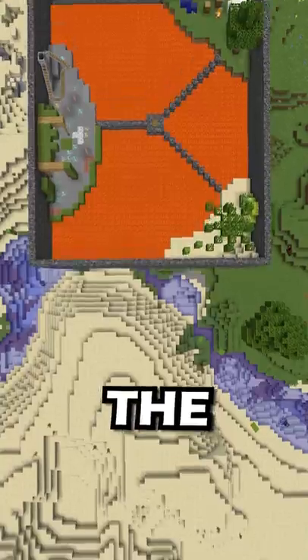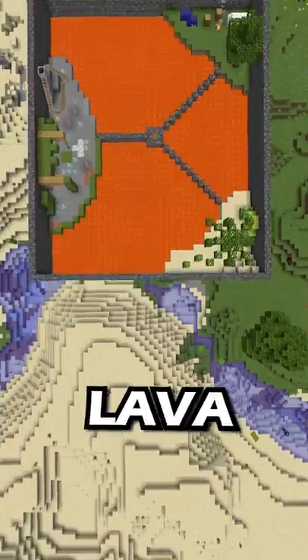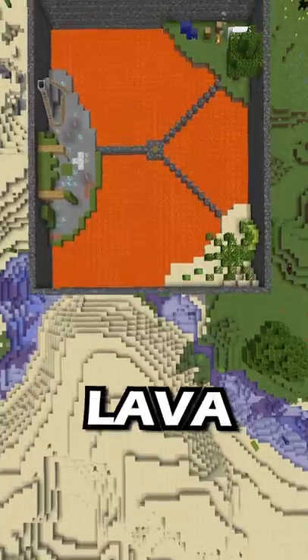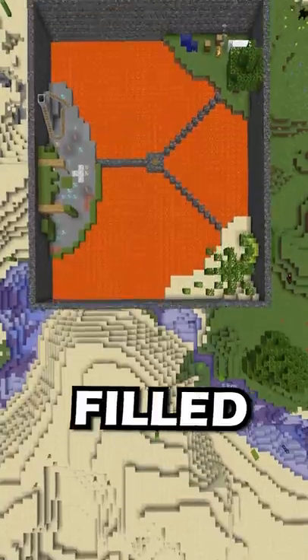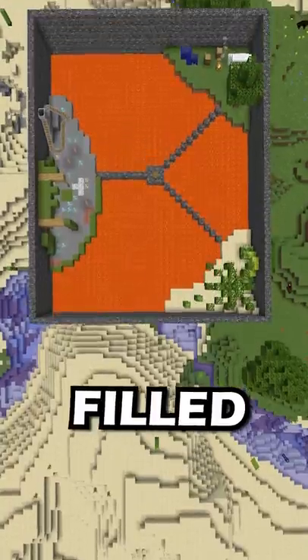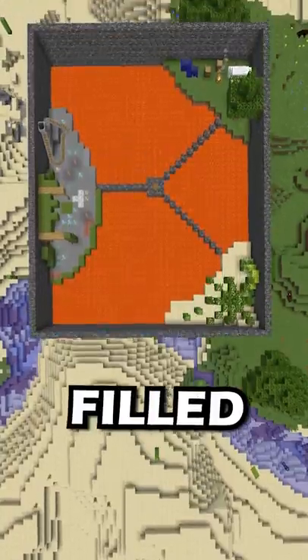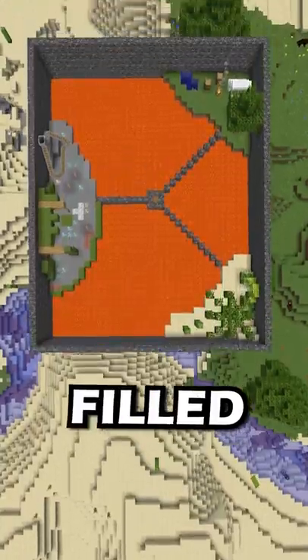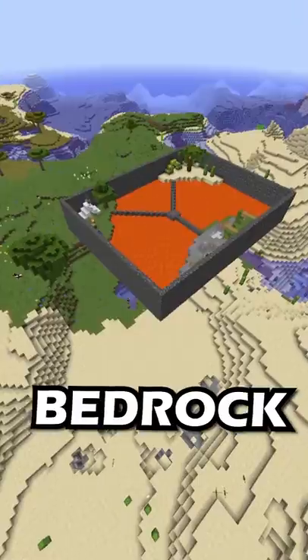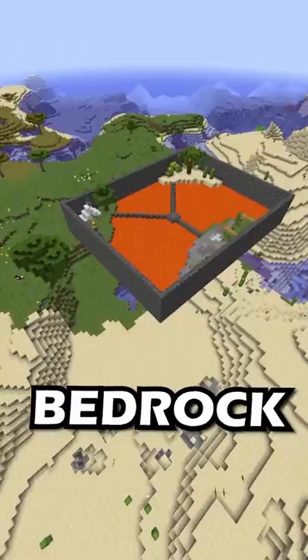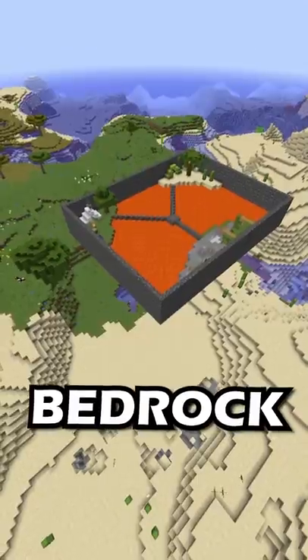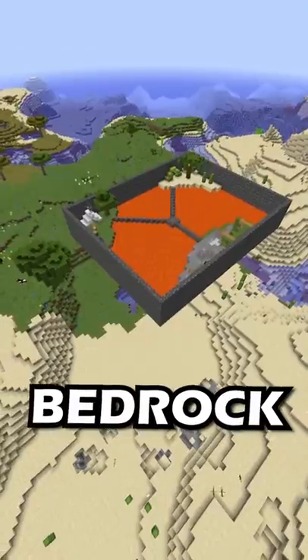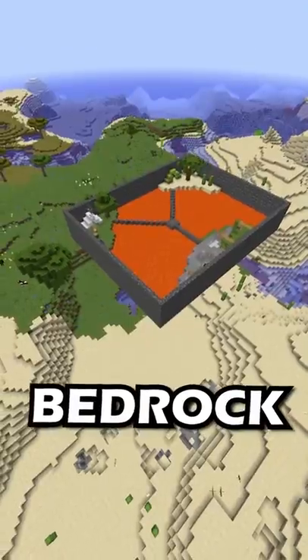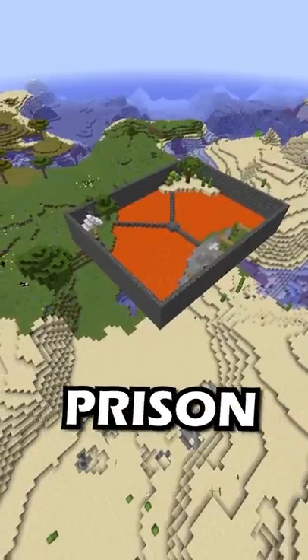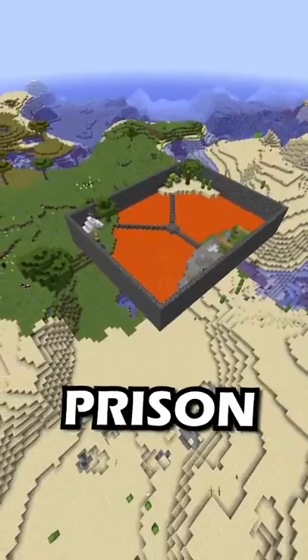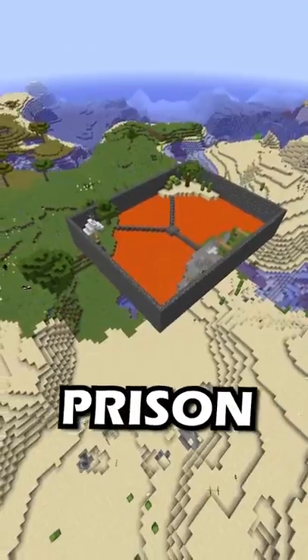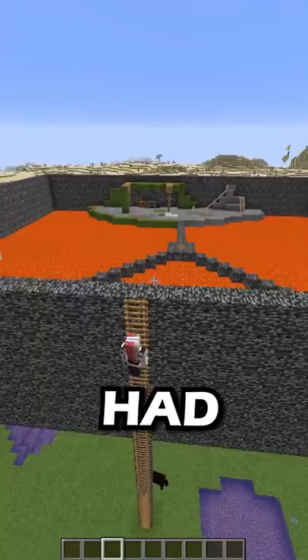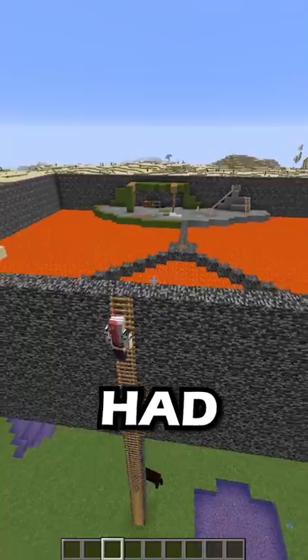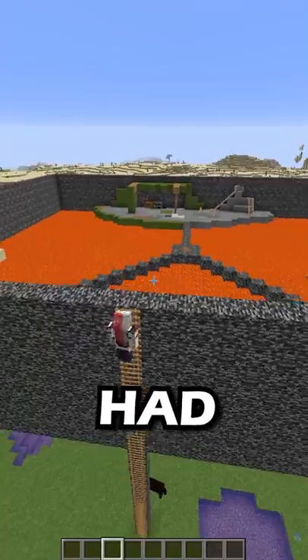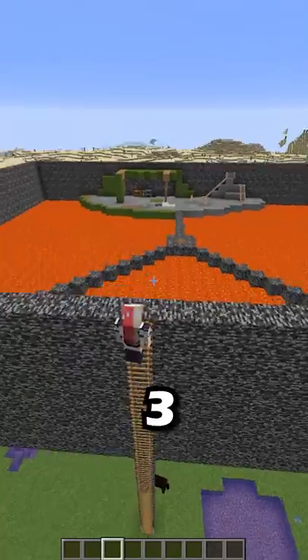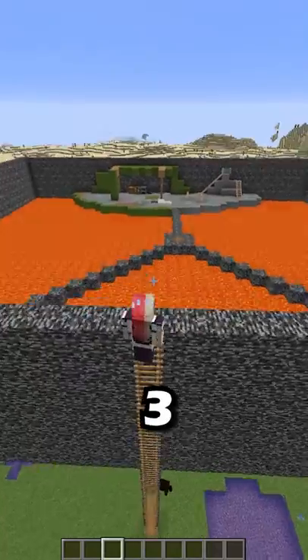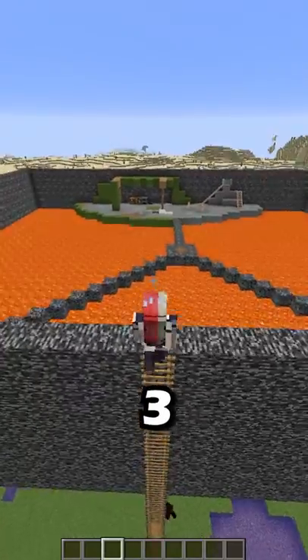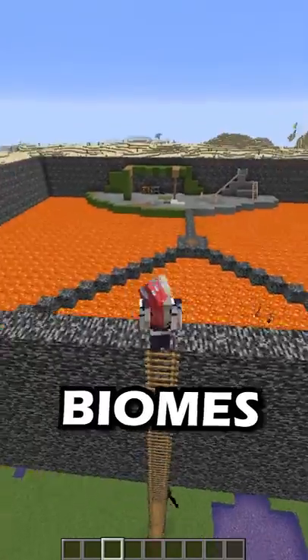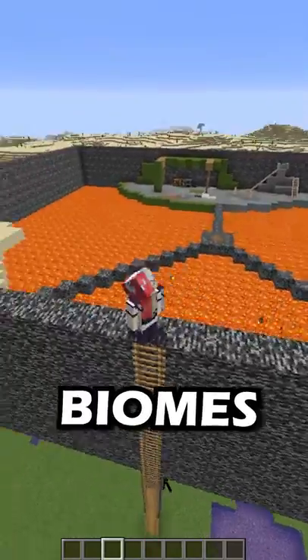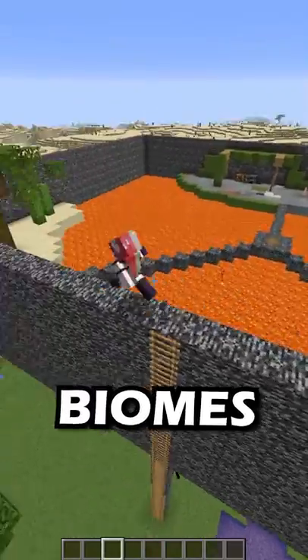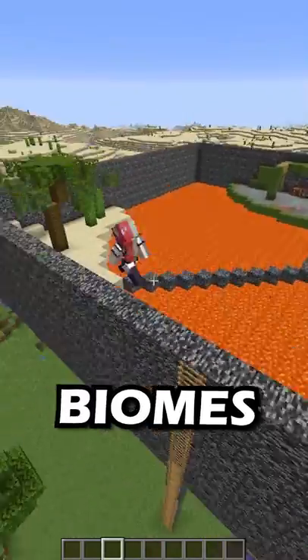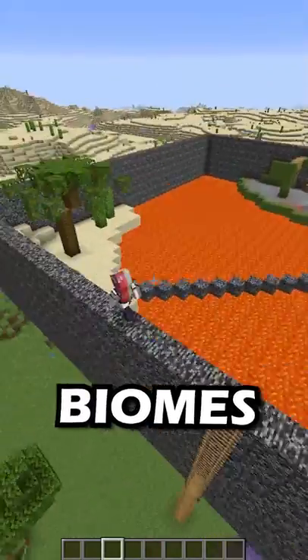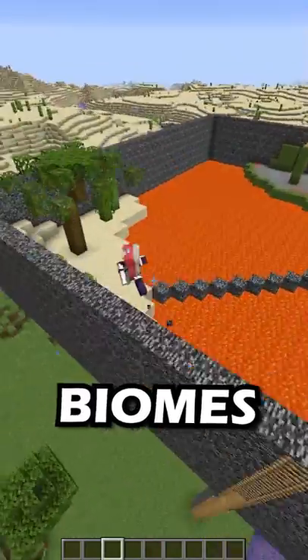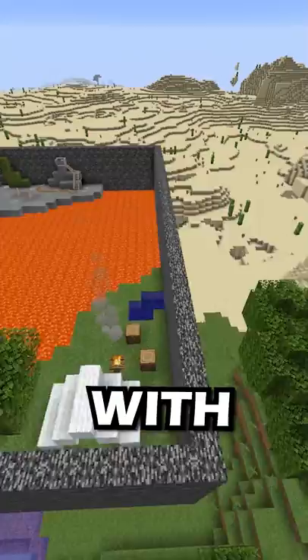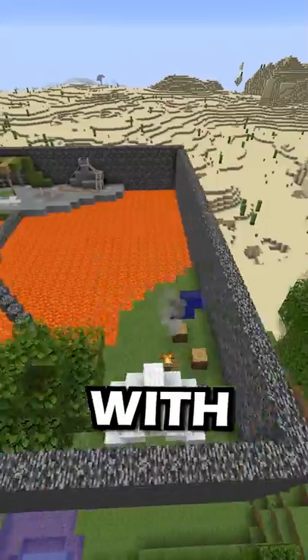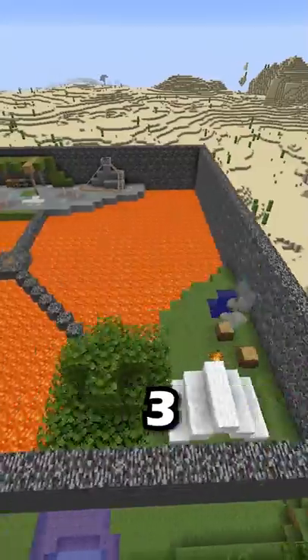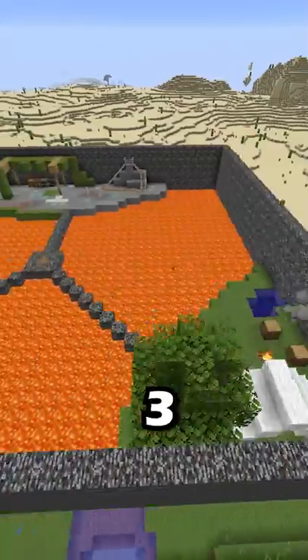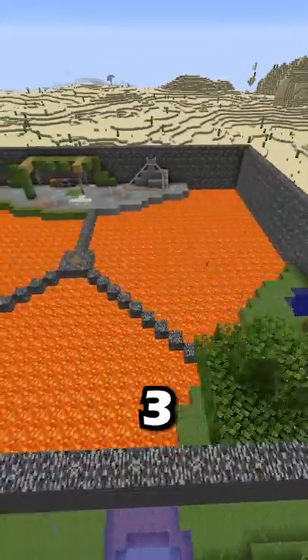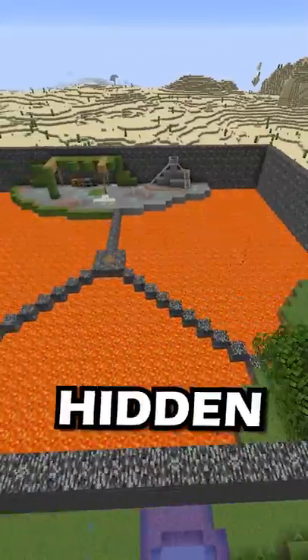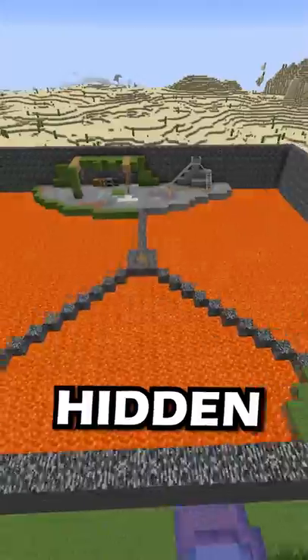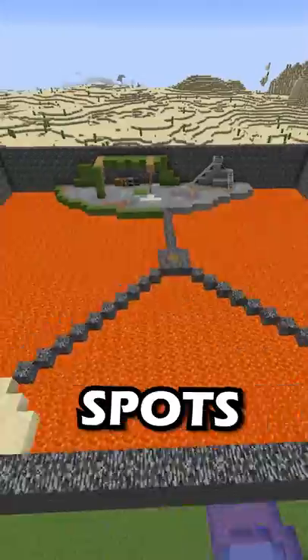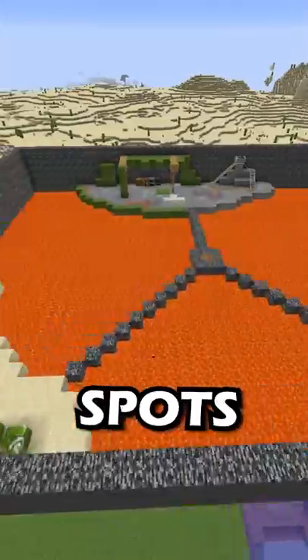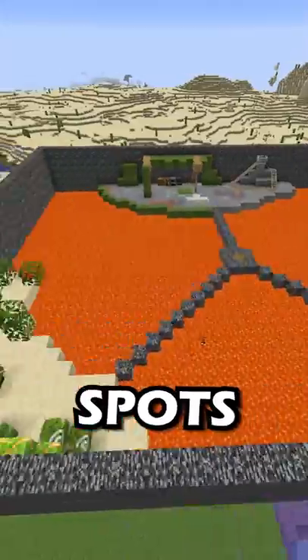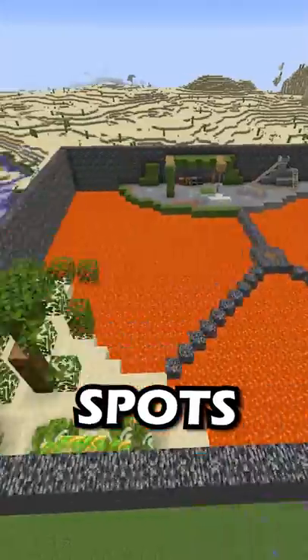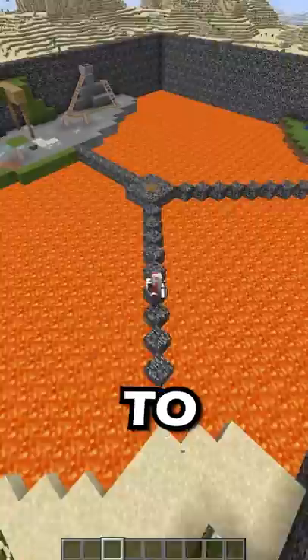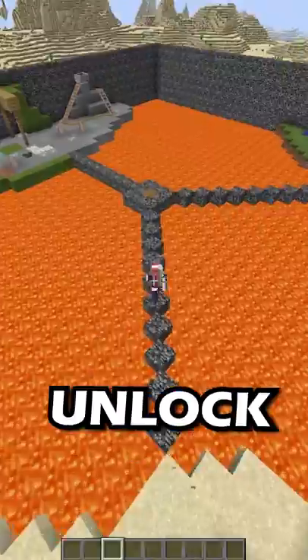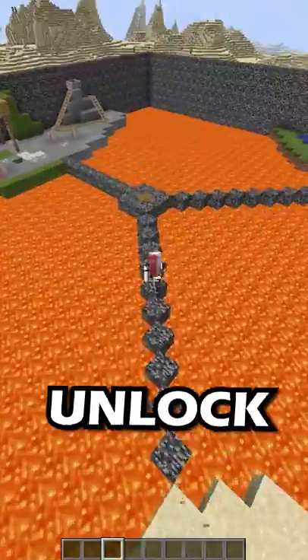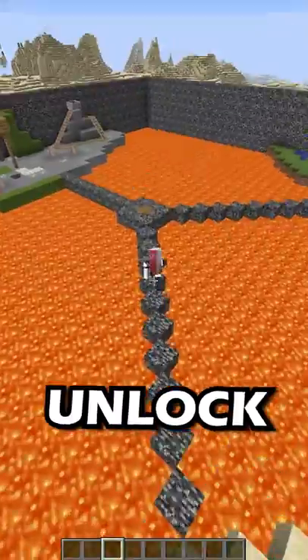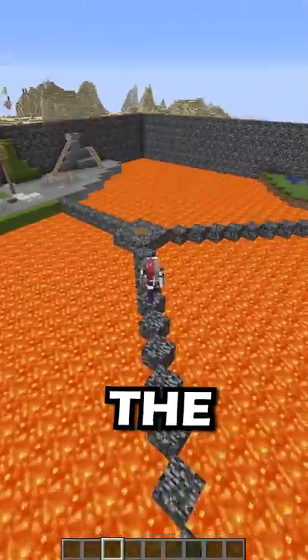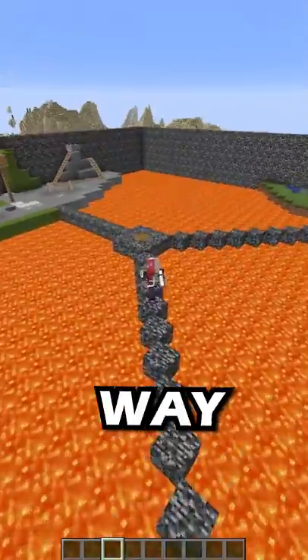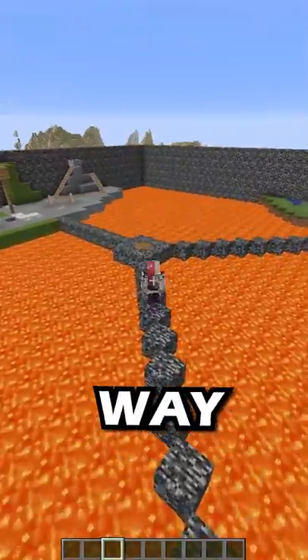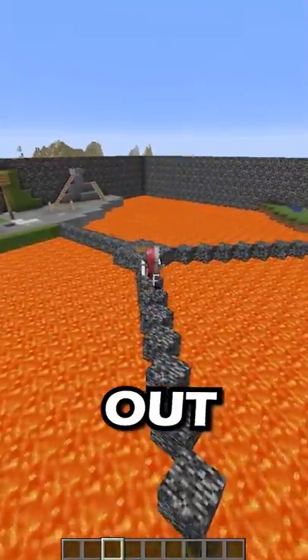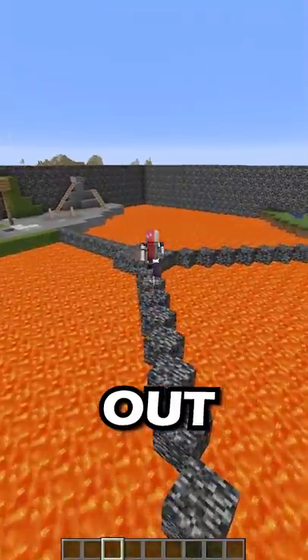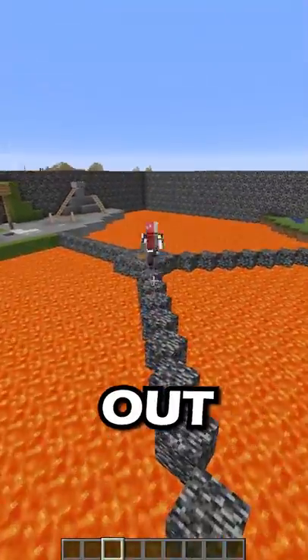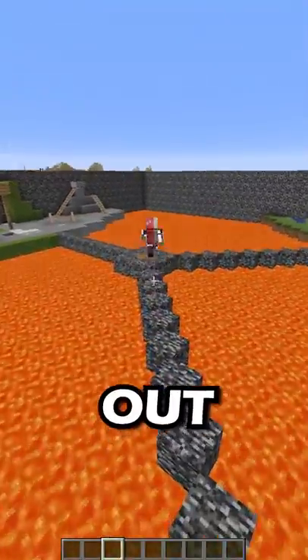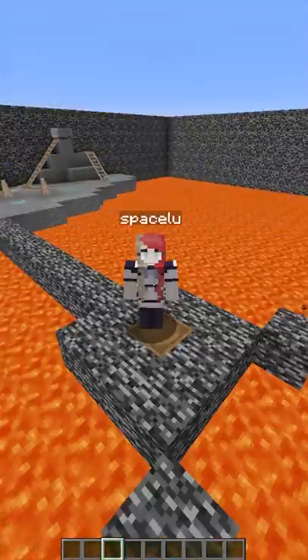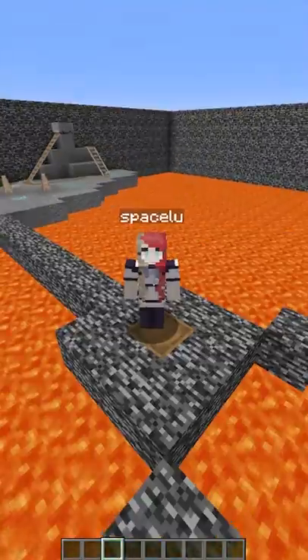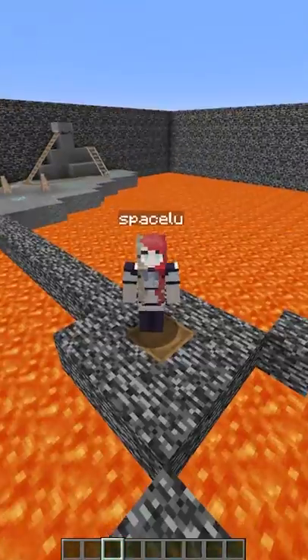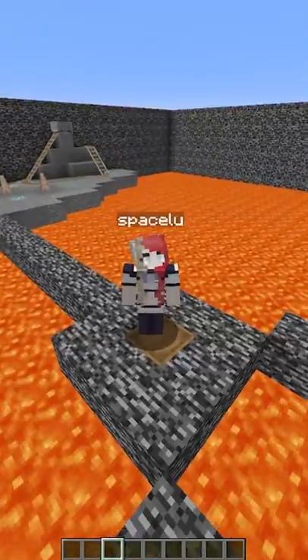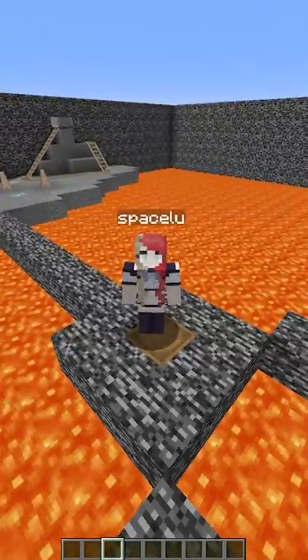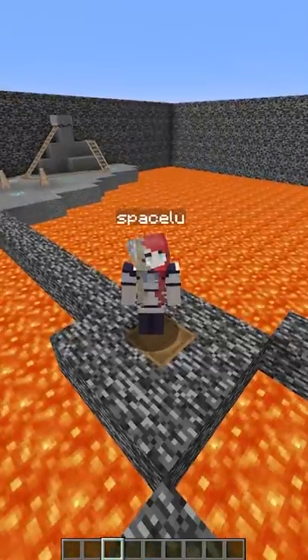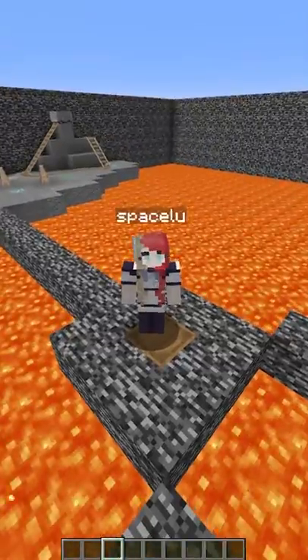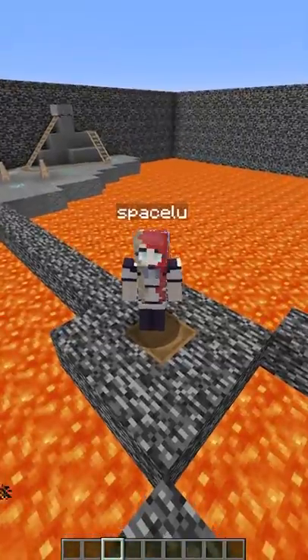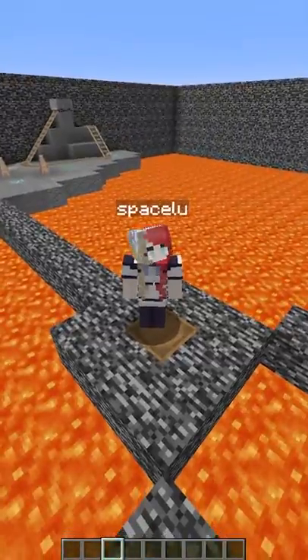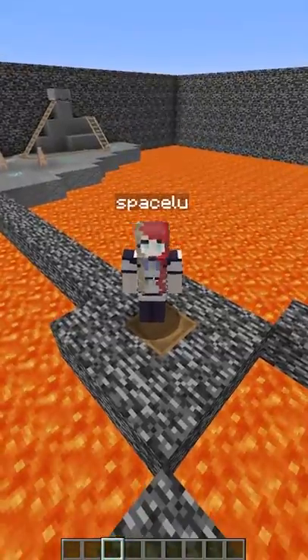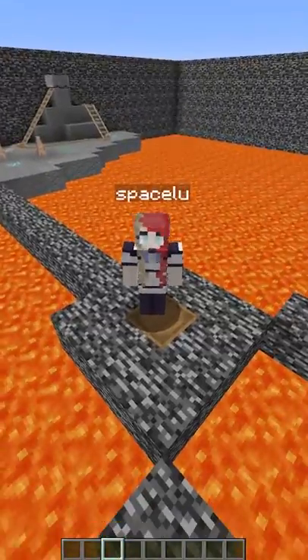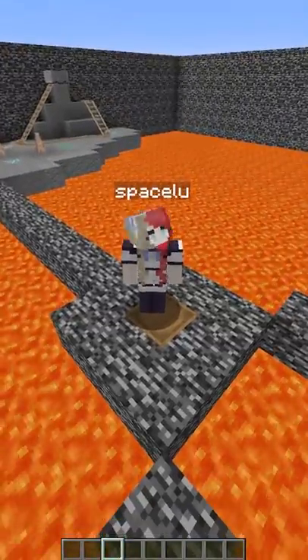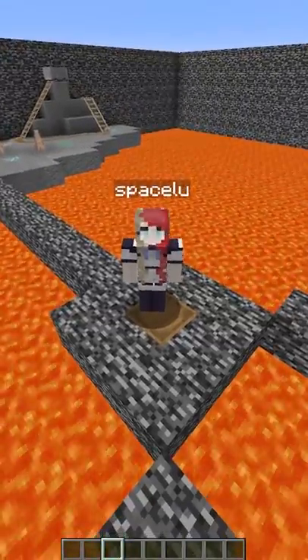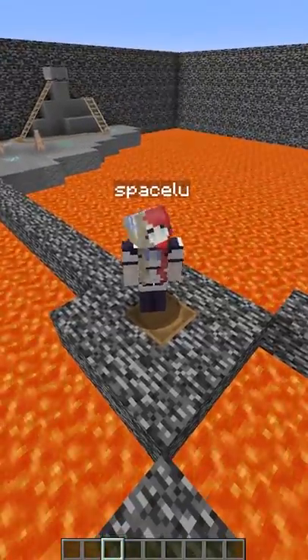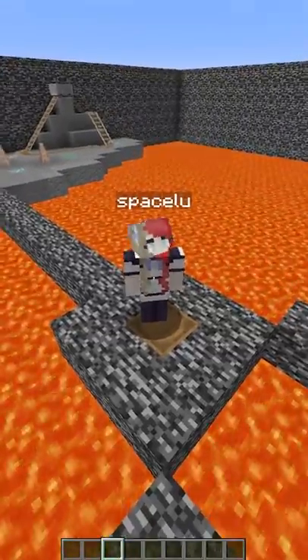A lava-filled bedrock prison had three biomes with three hidden spots to unlock the way out. 'Wait, didn't you hear me say no lava?'